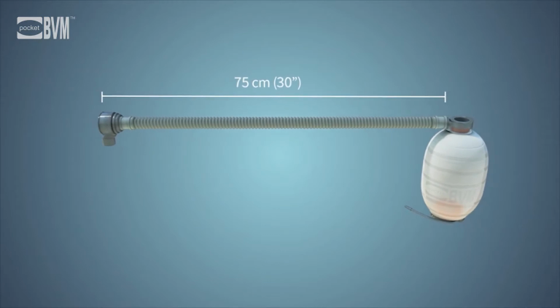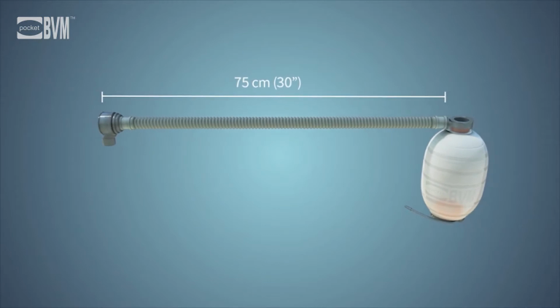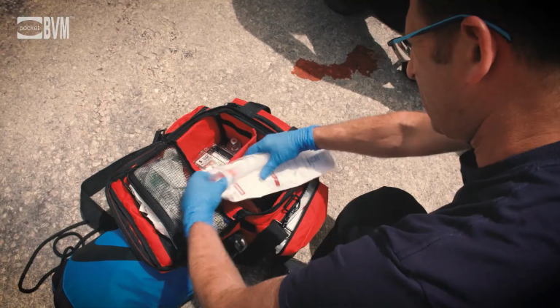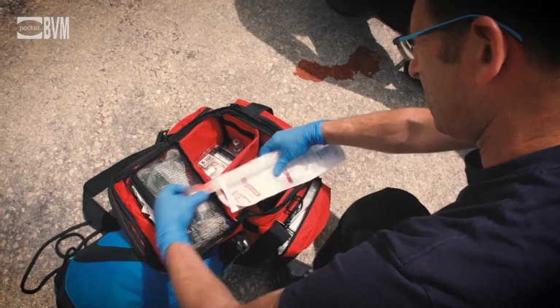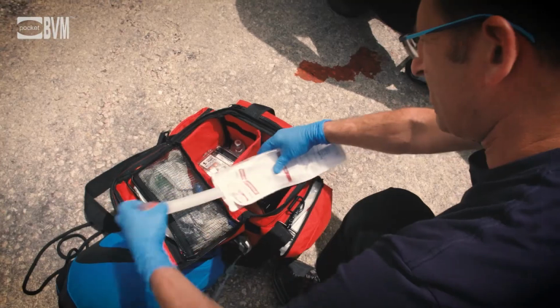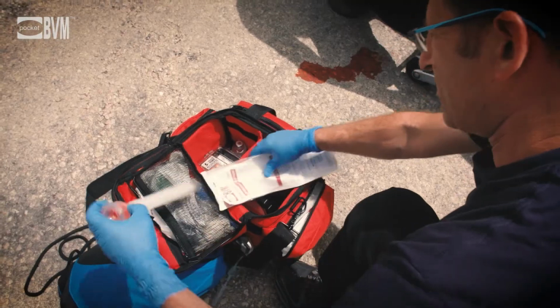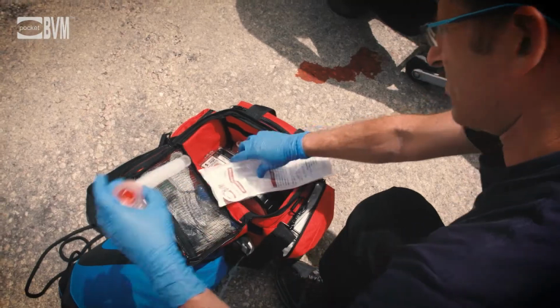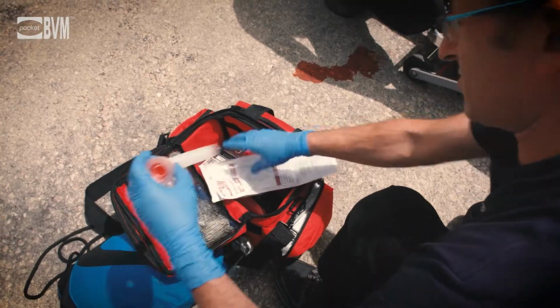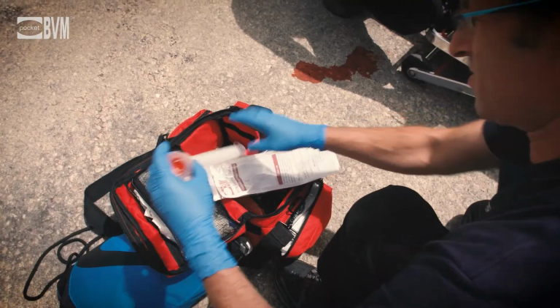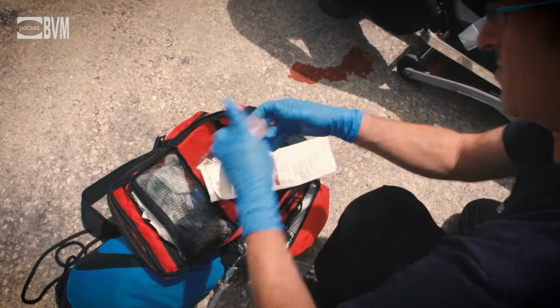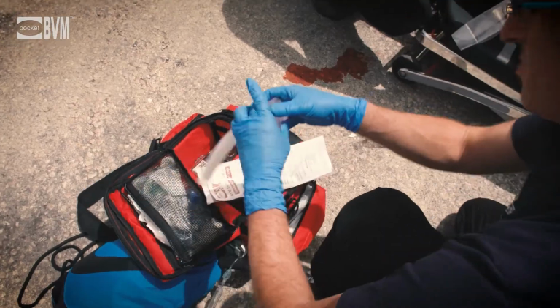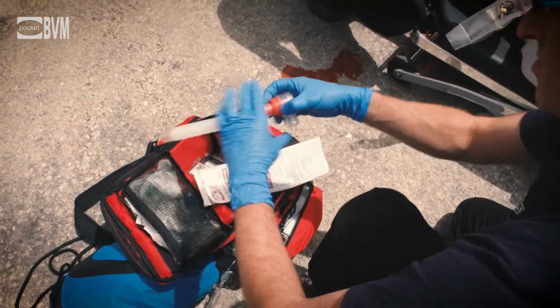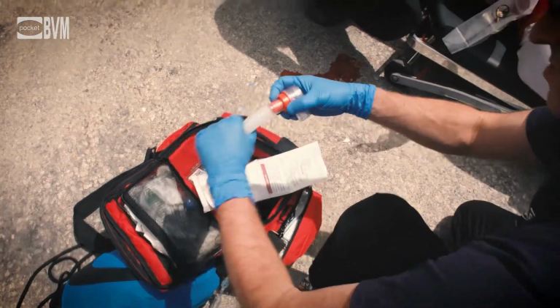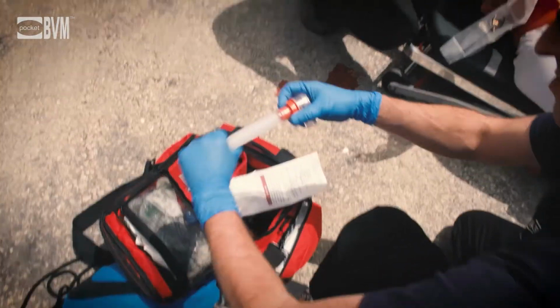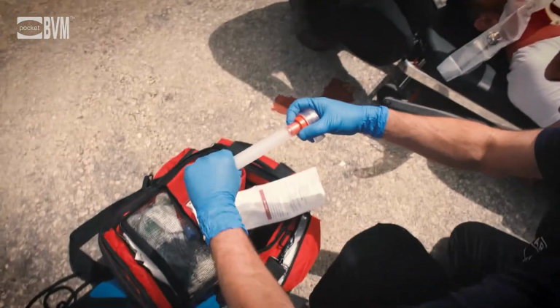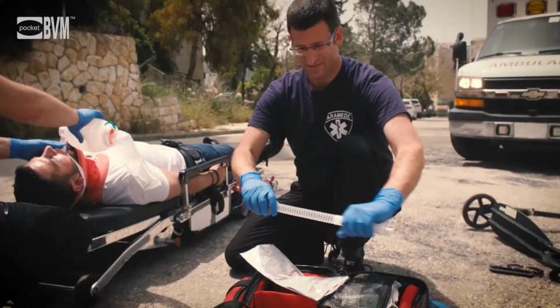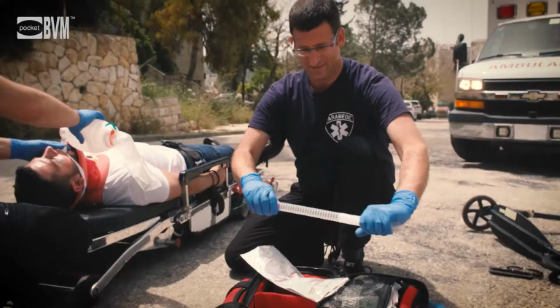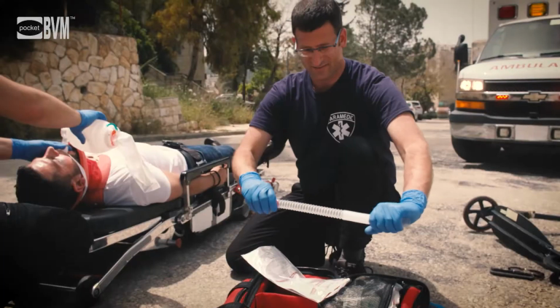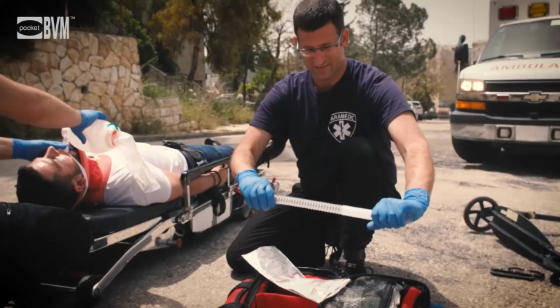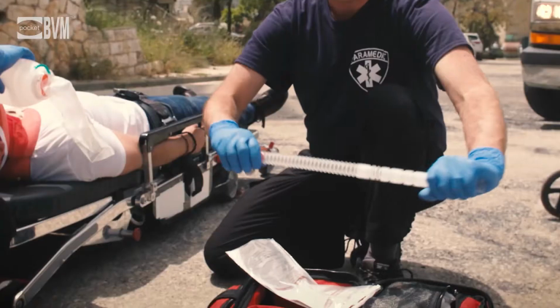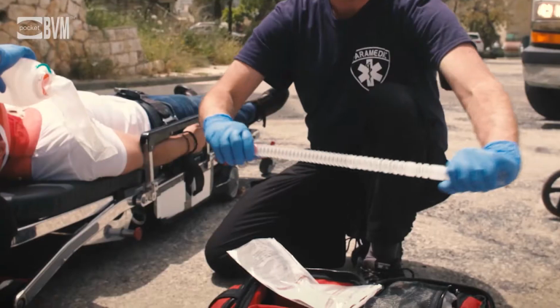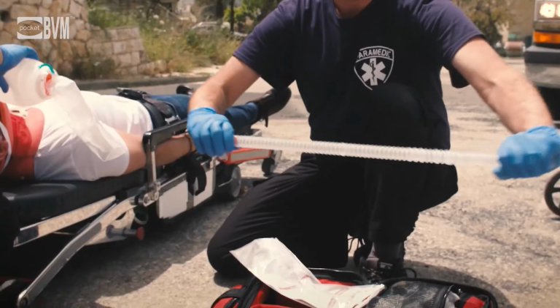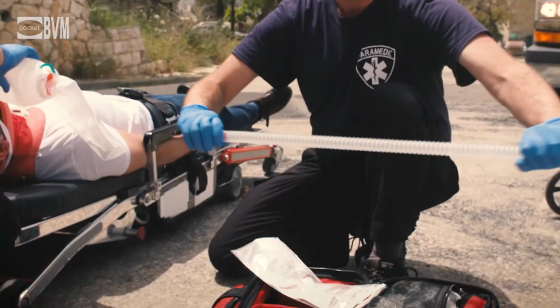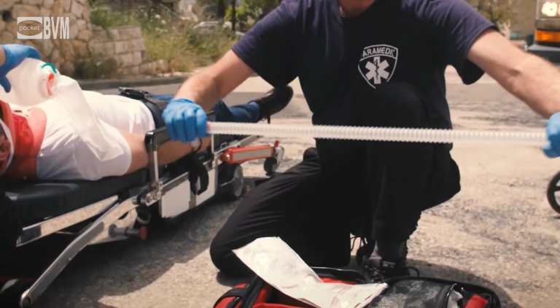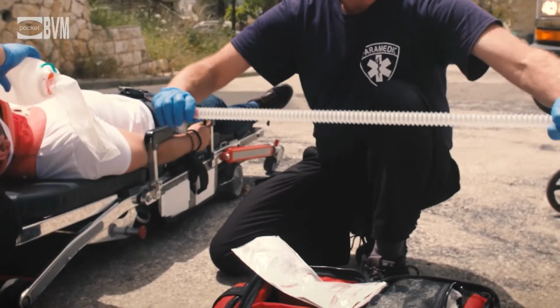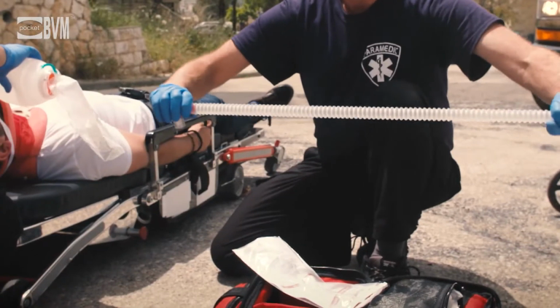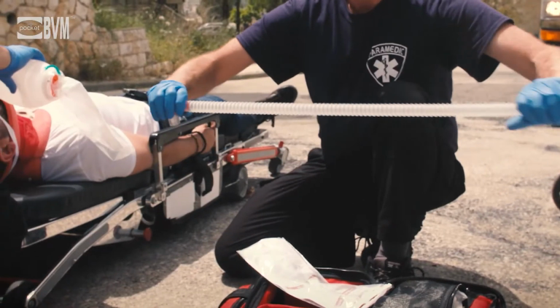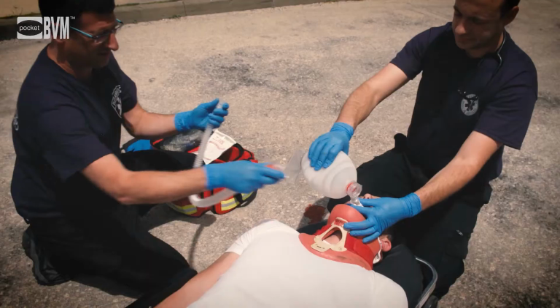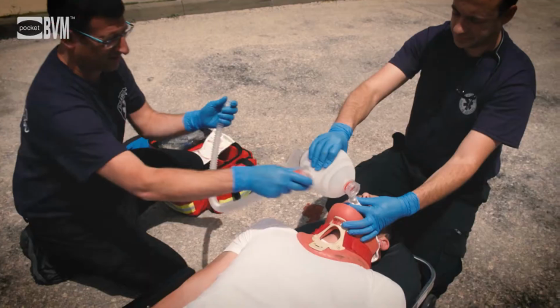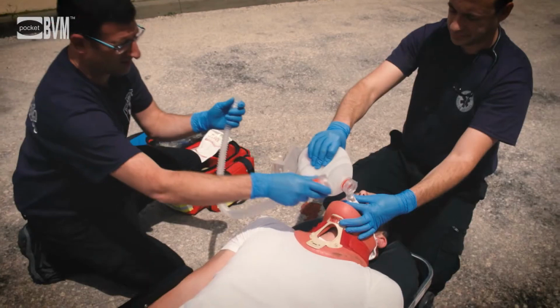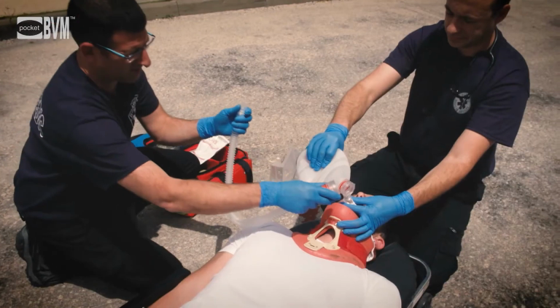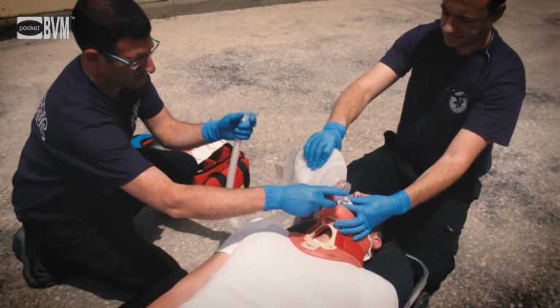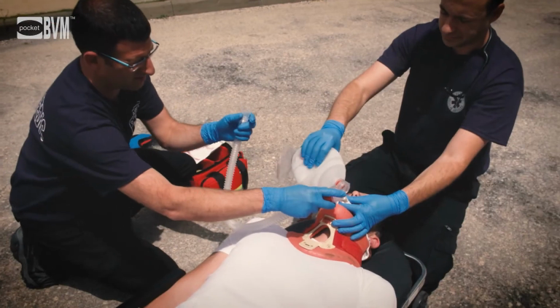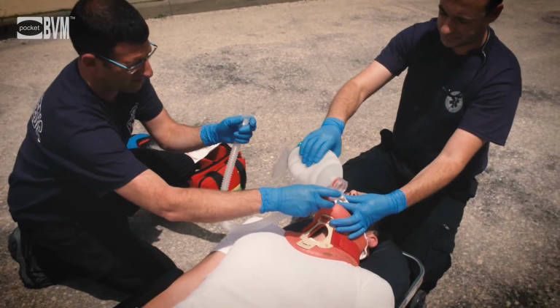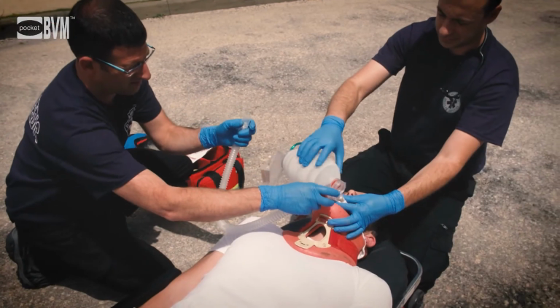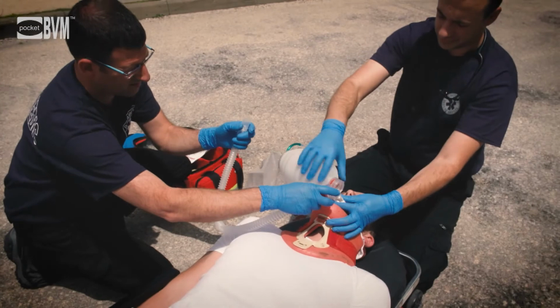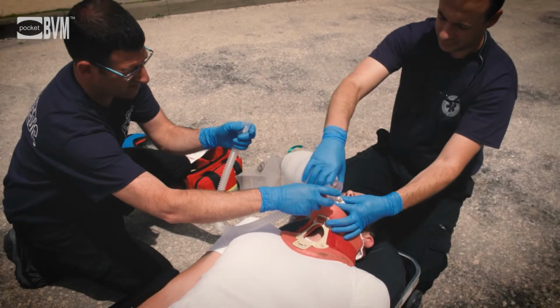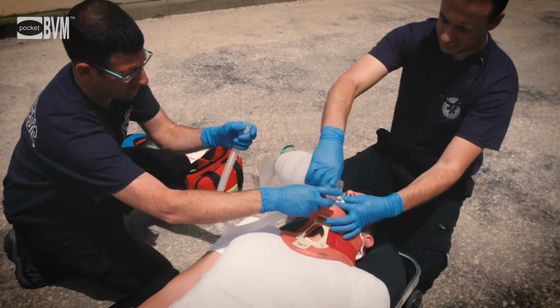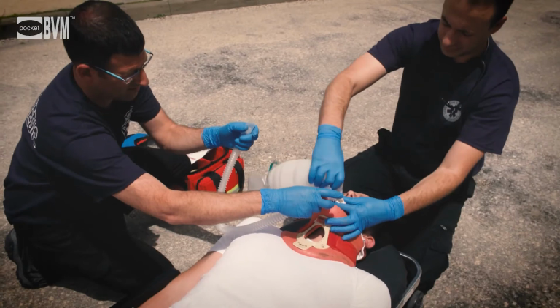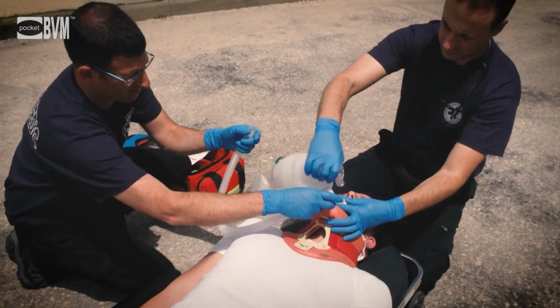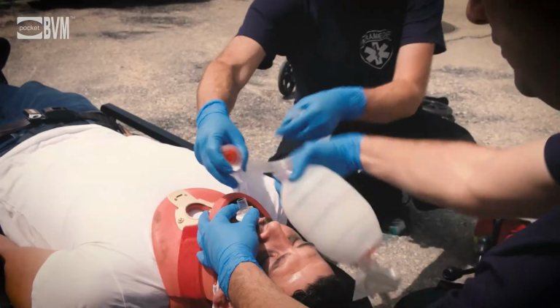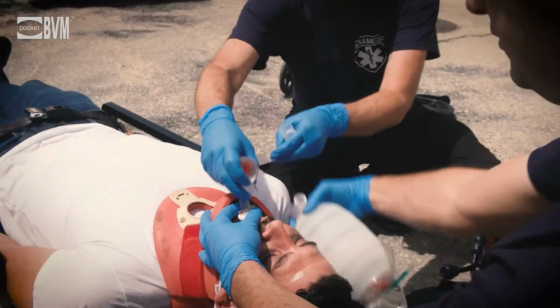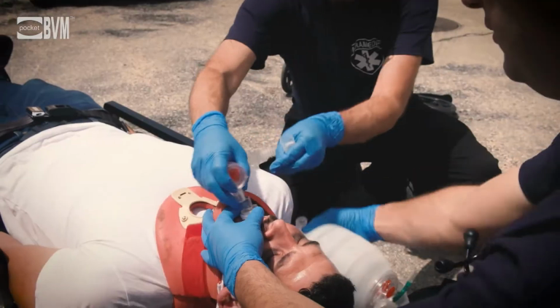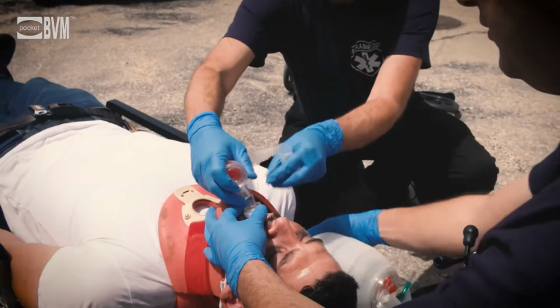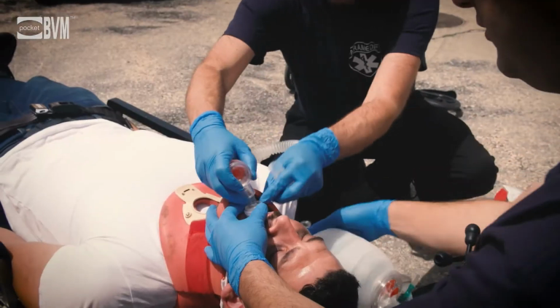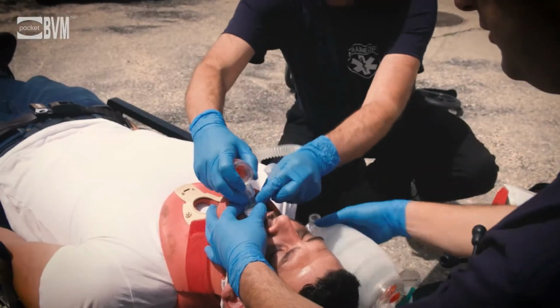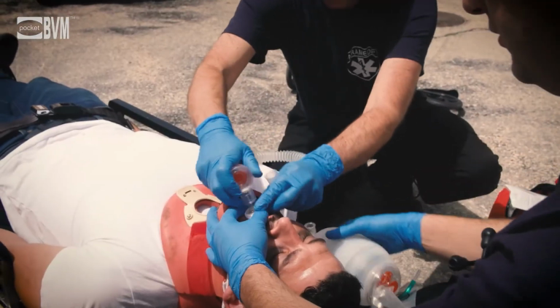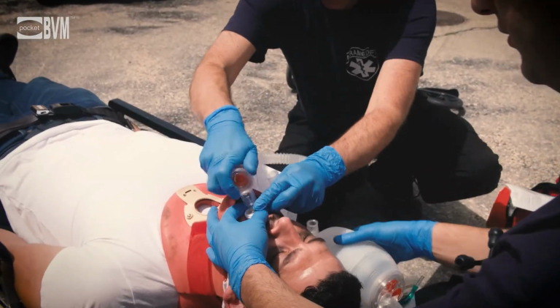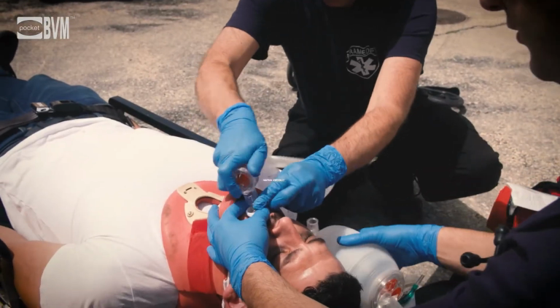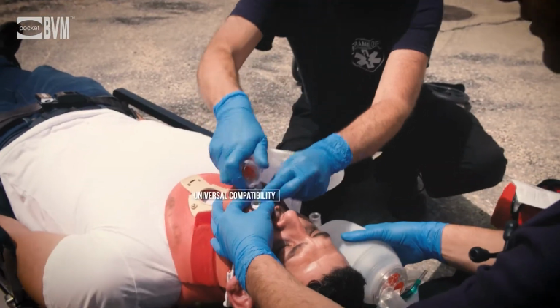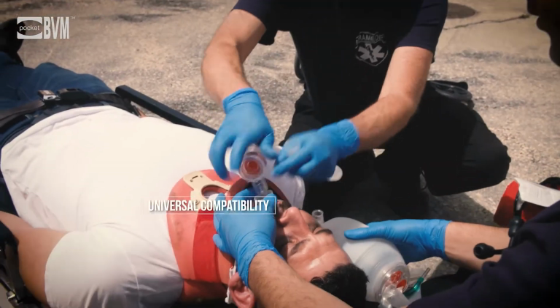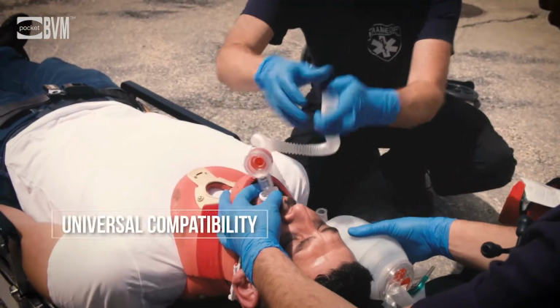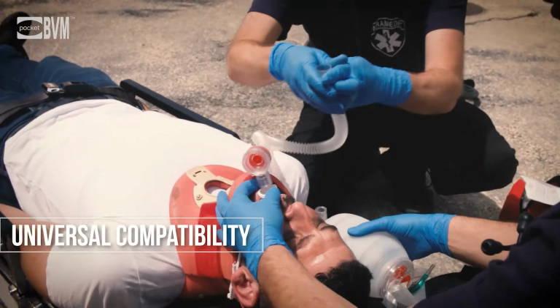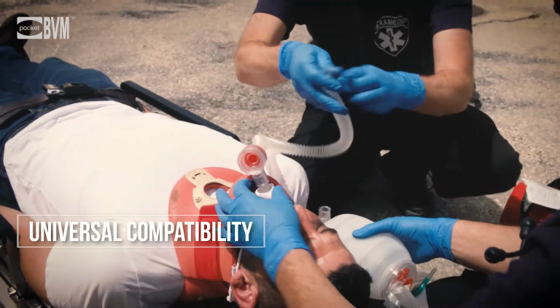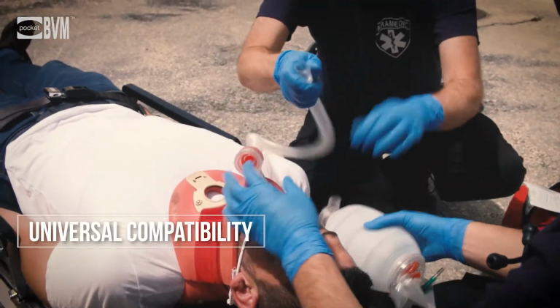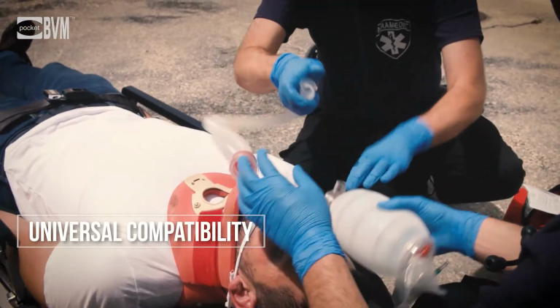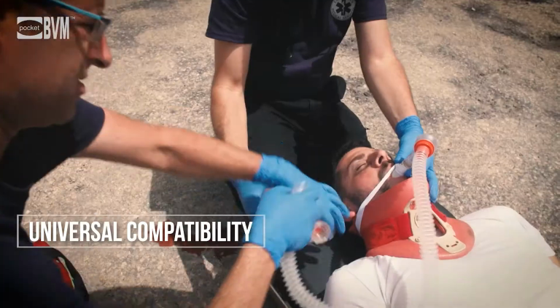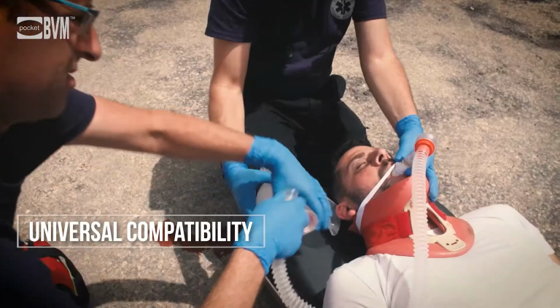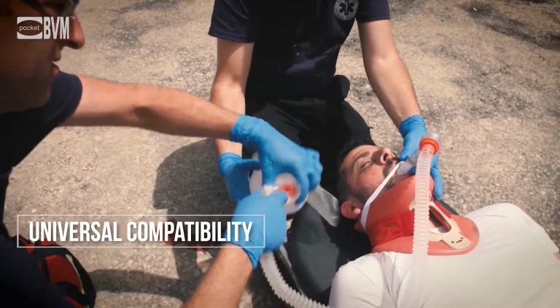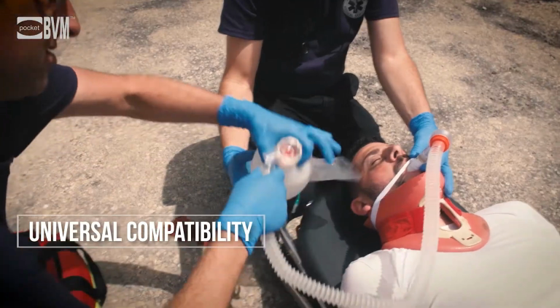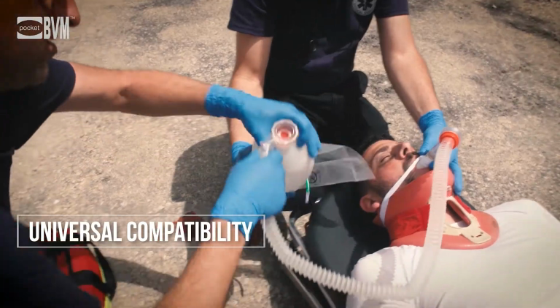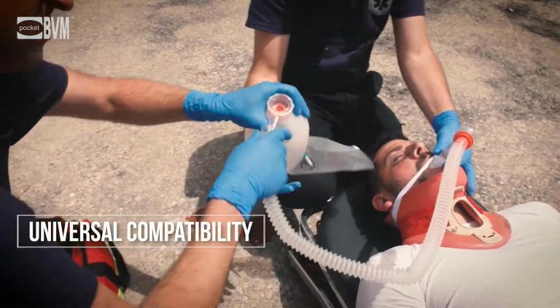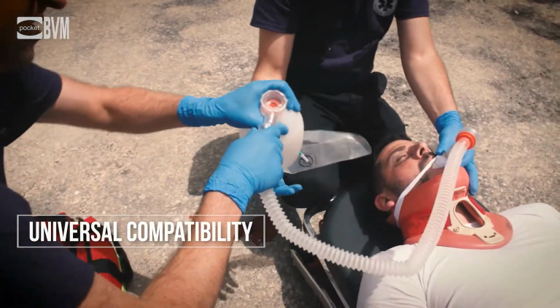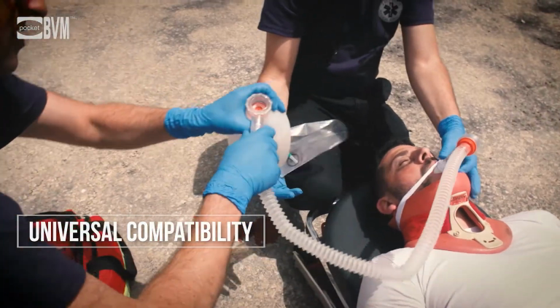The micro BVM extension tube is durable, compact, easy to assemble, and compatible with all adult BVM models.